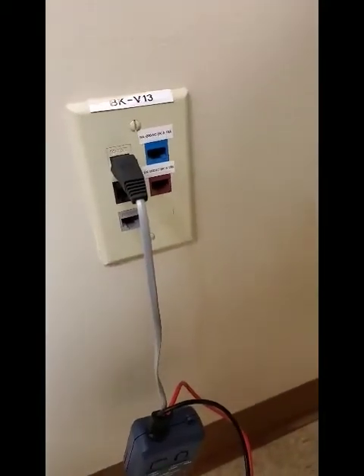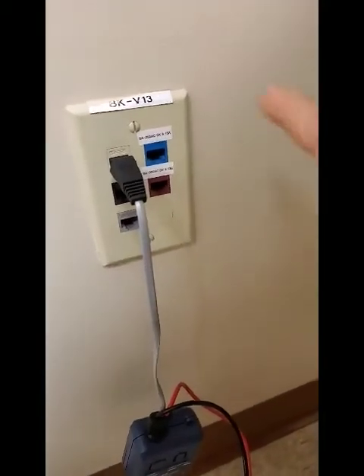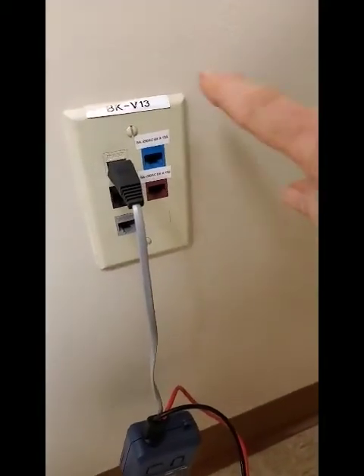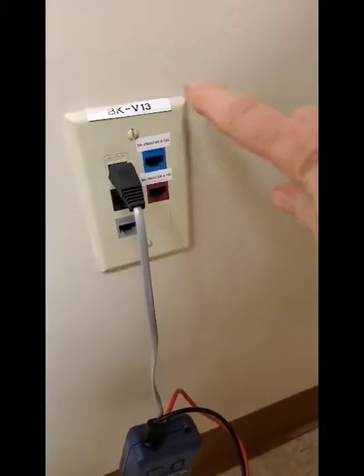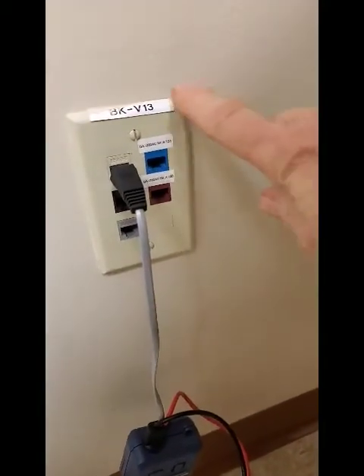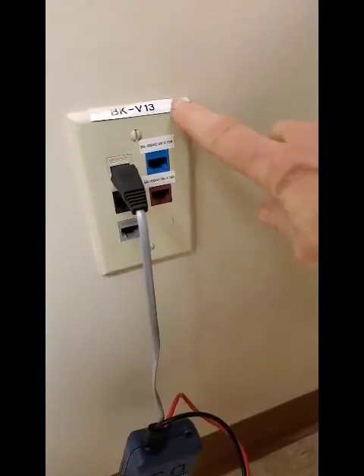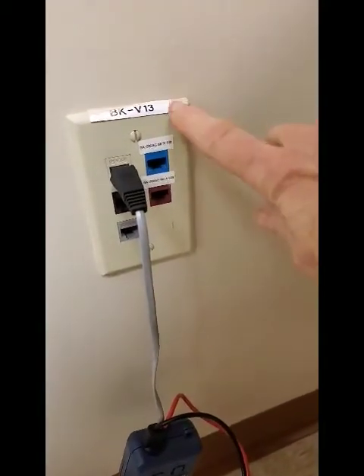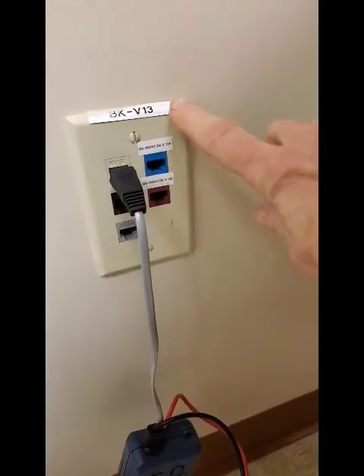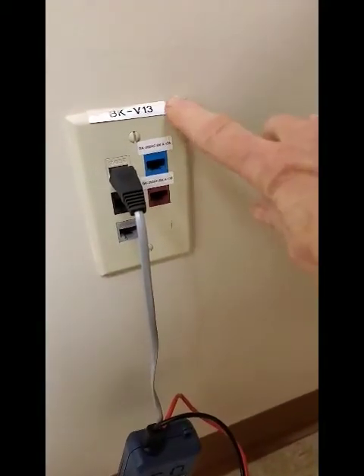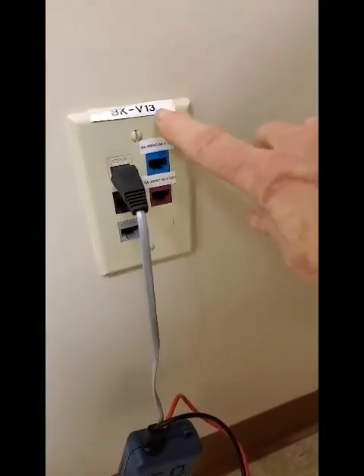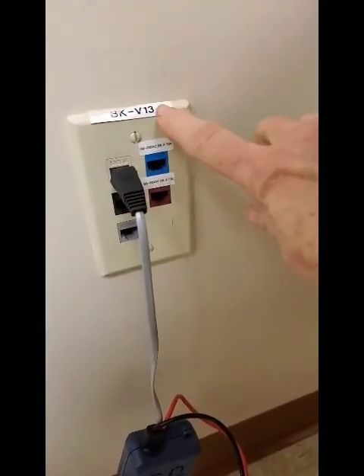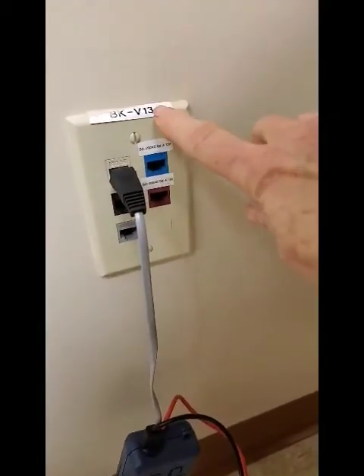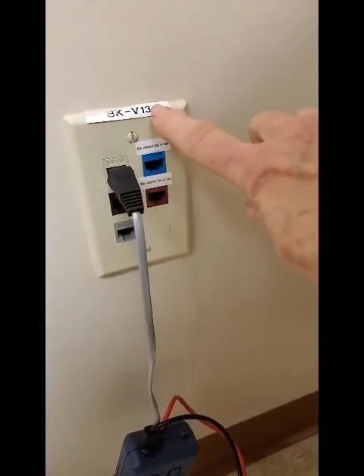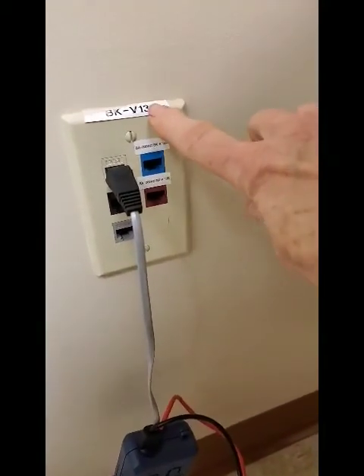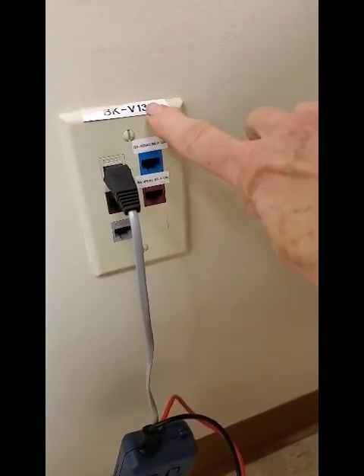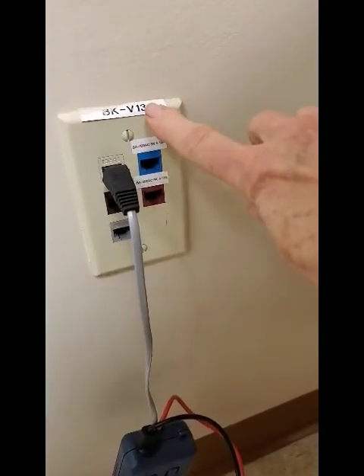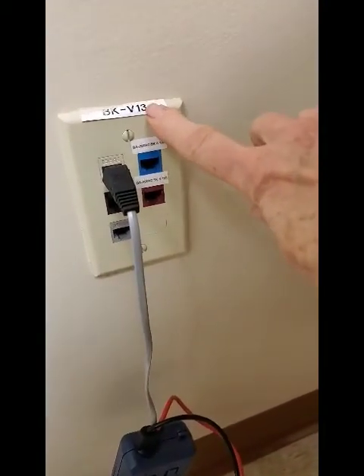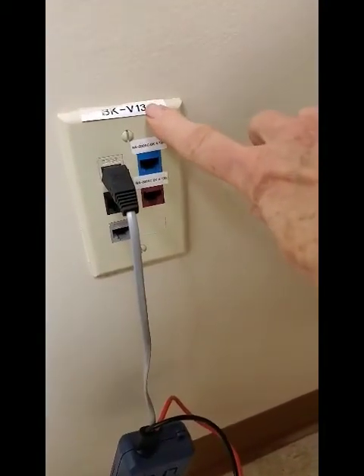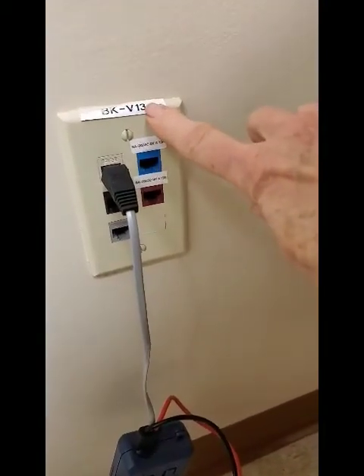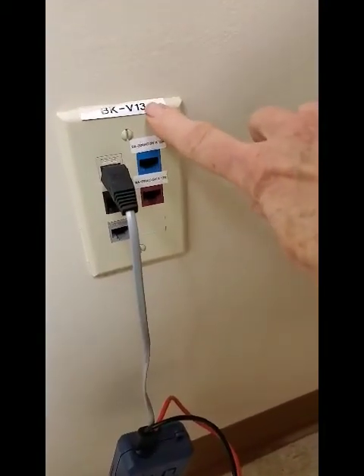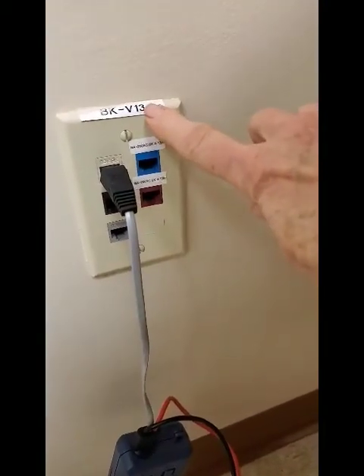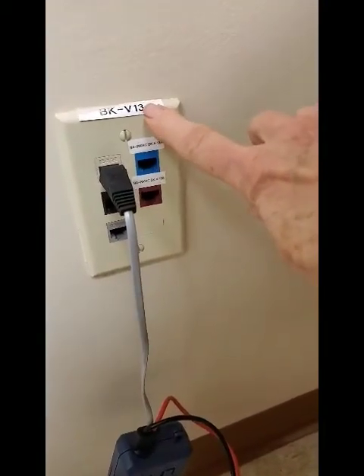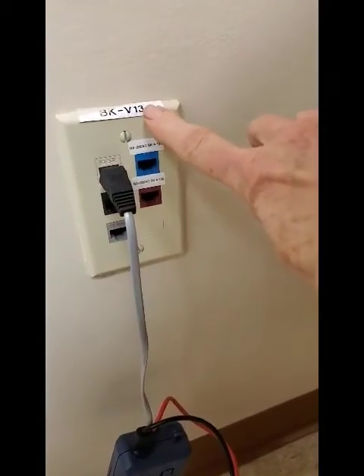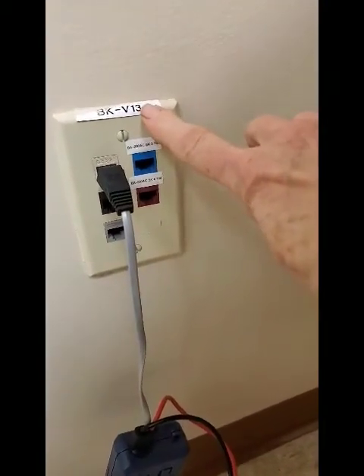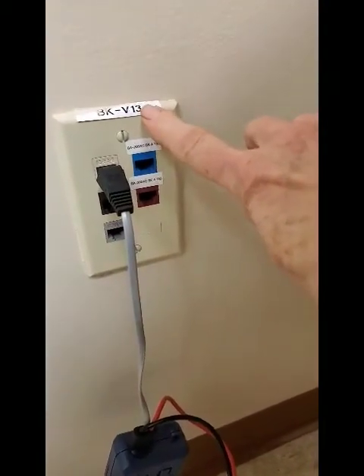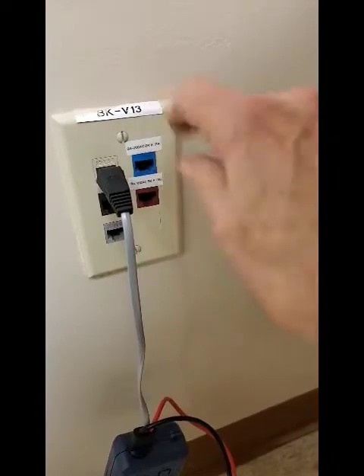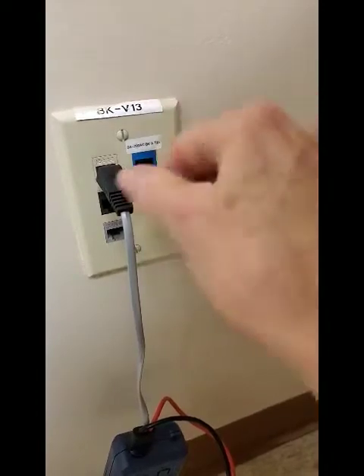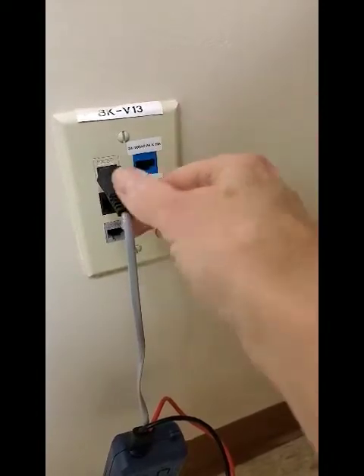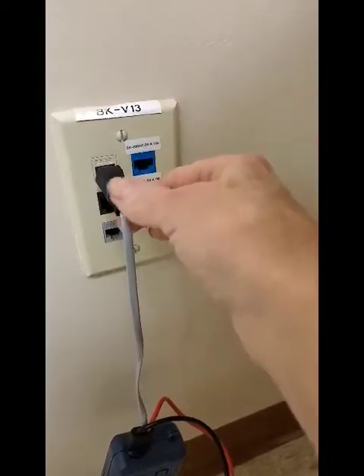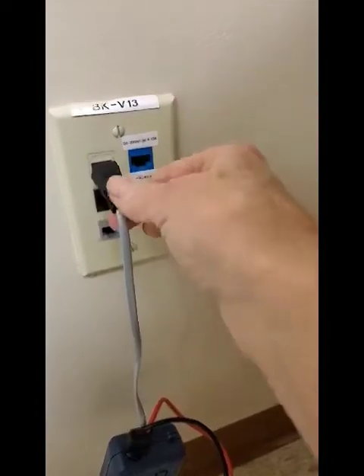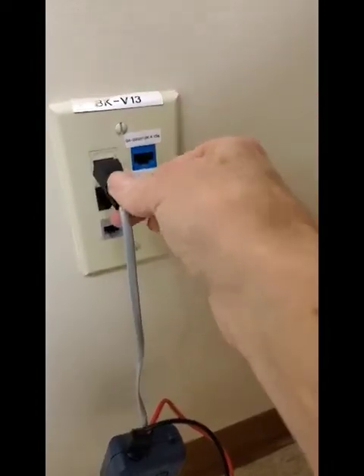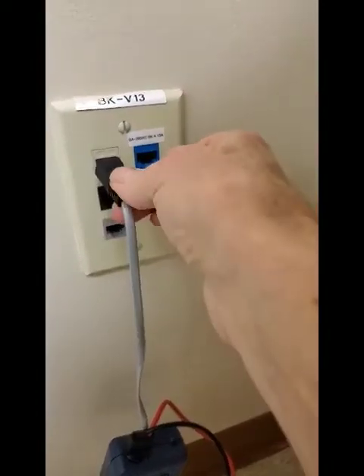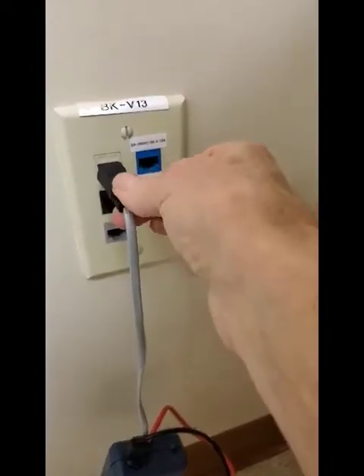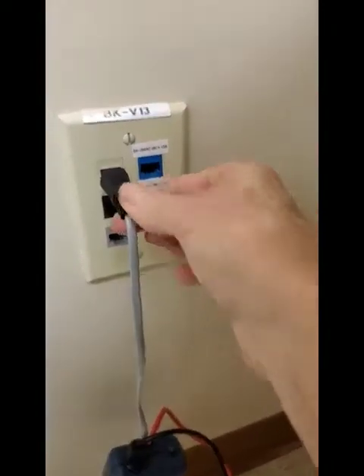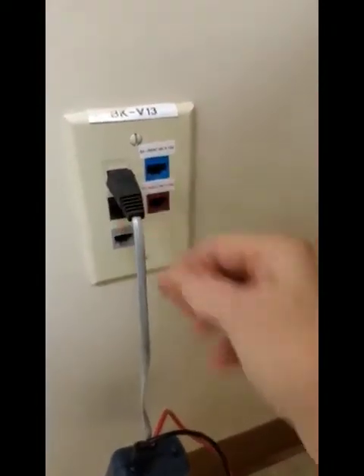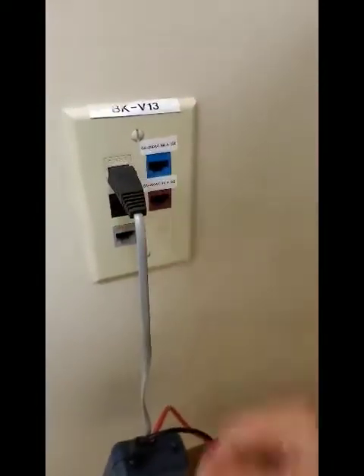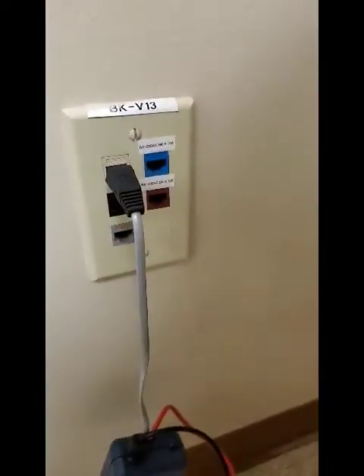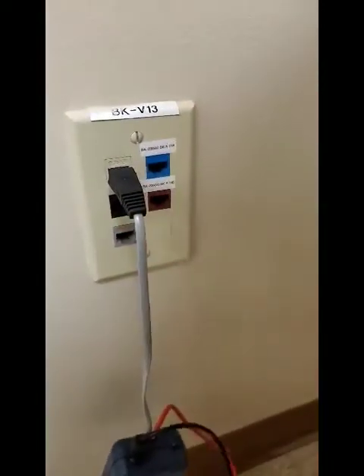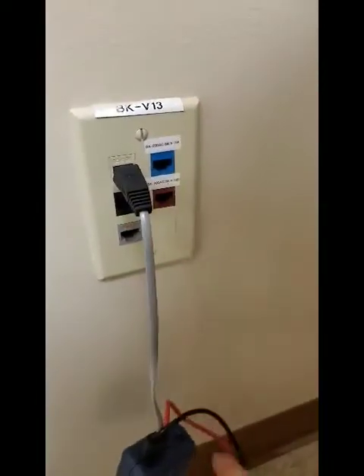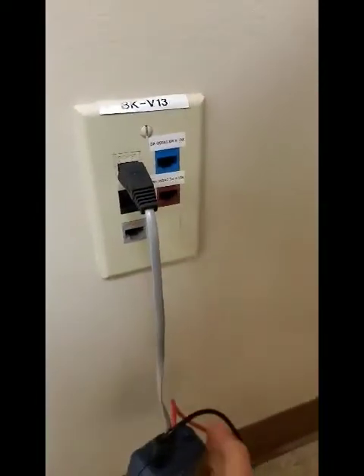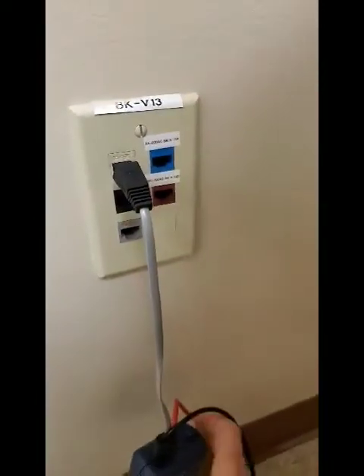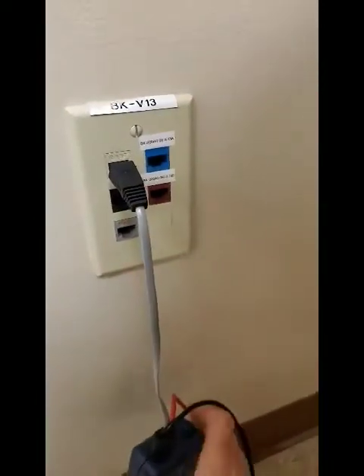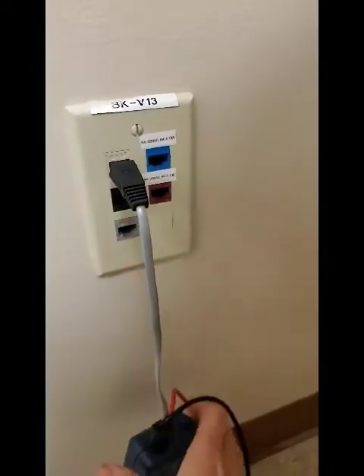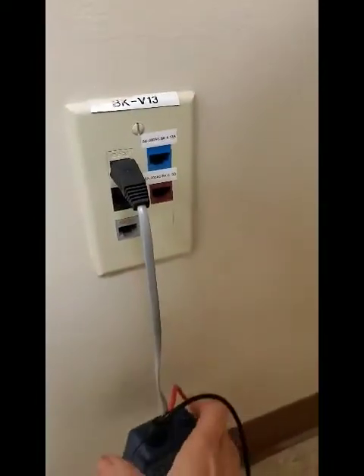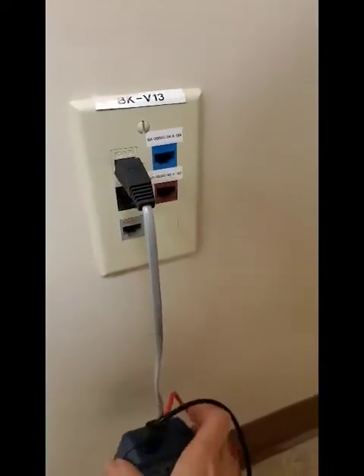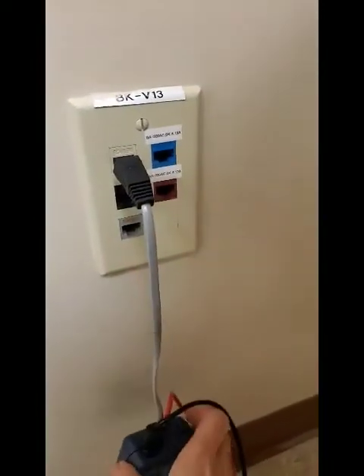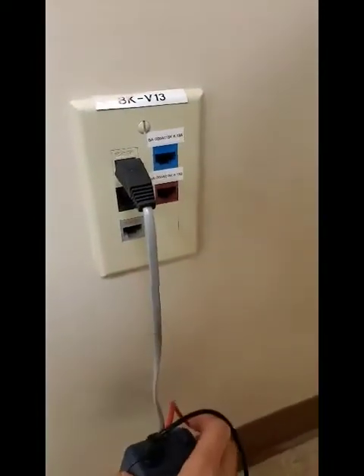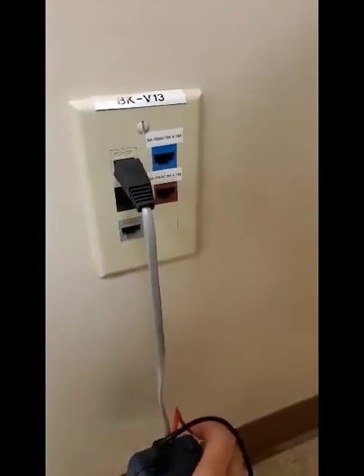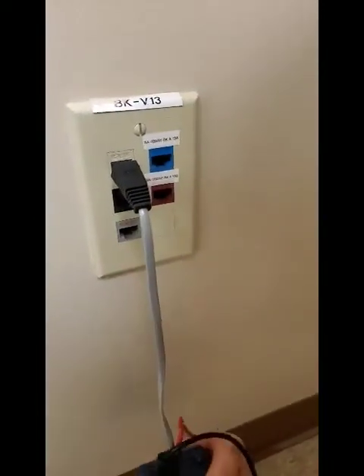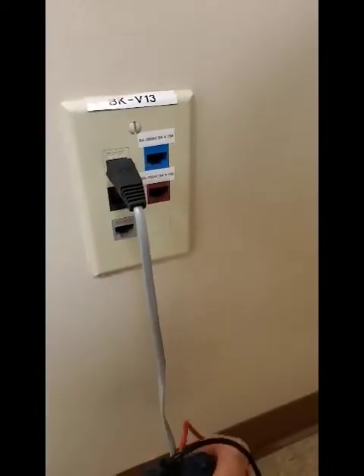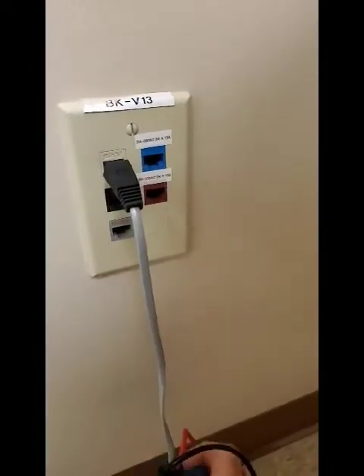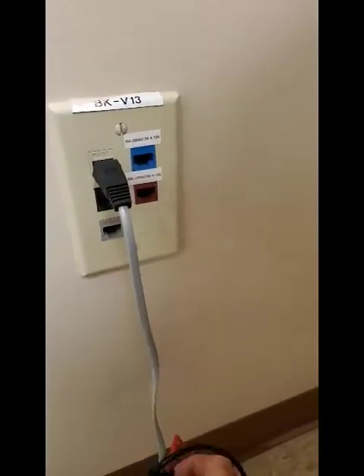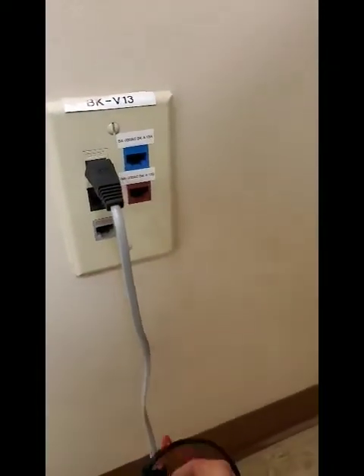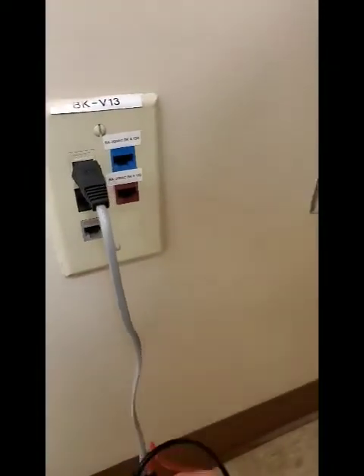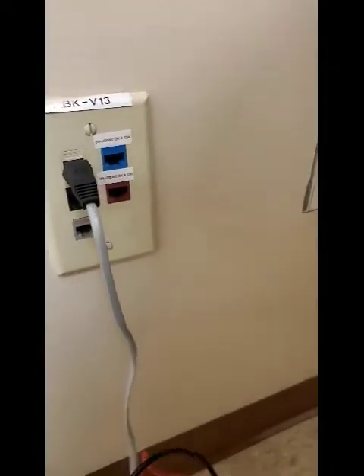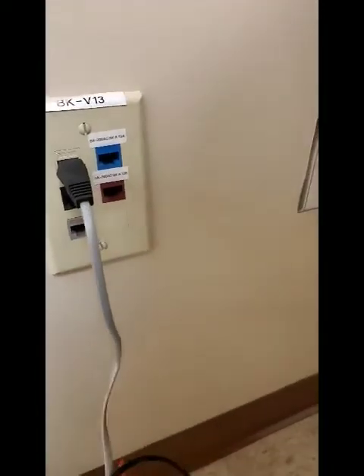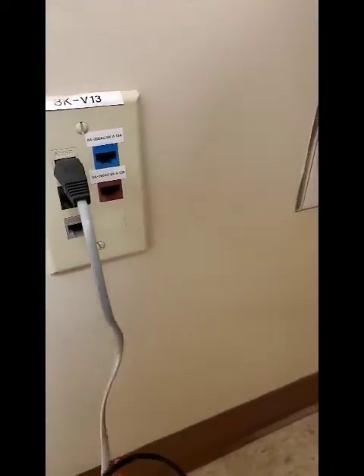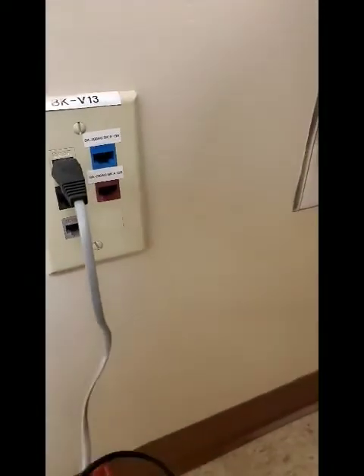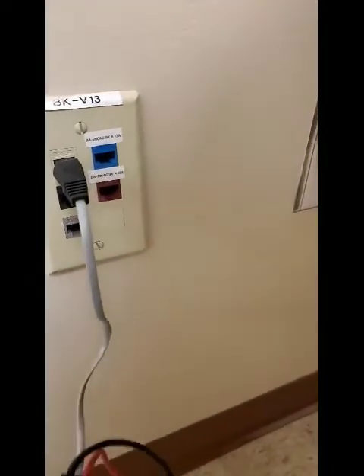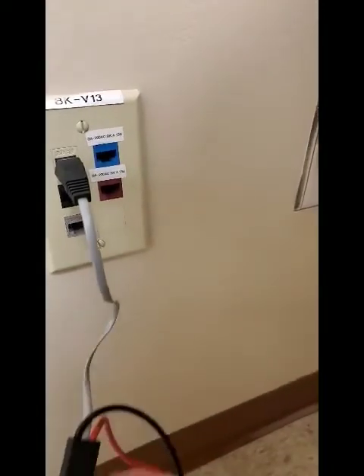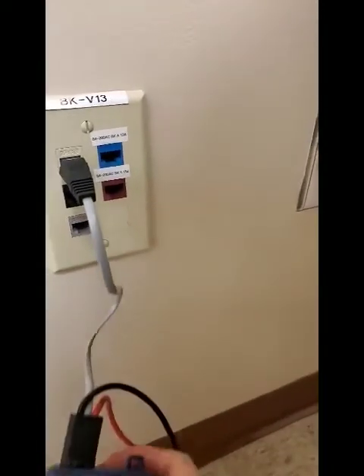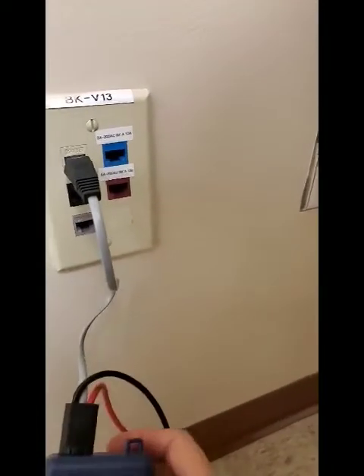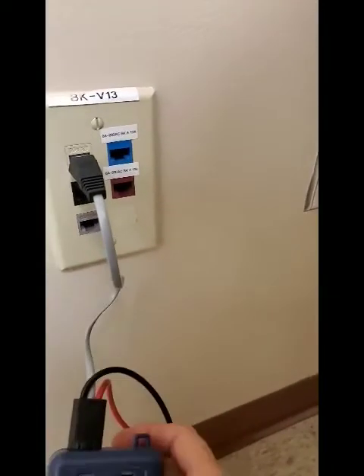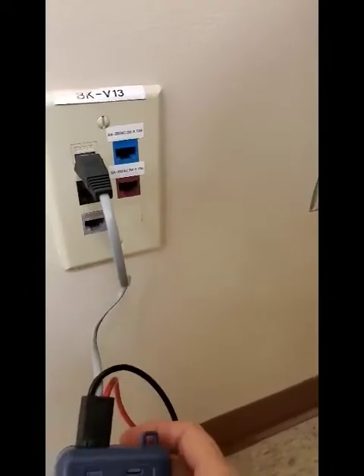Notate your Jack ID and your voice ID. Always use a toner because sometimes the labels are not correct.